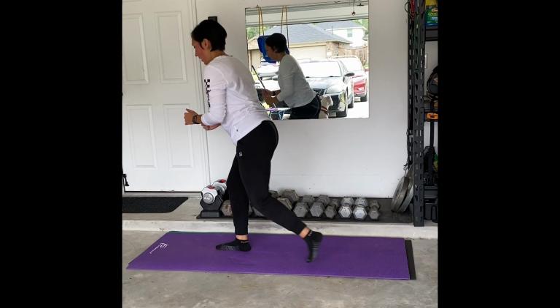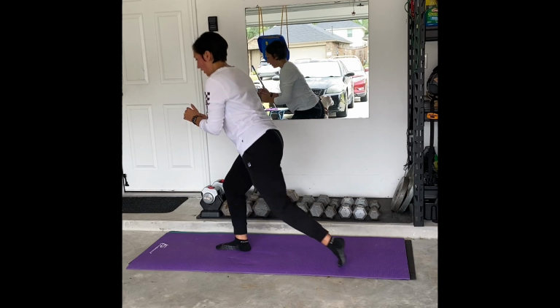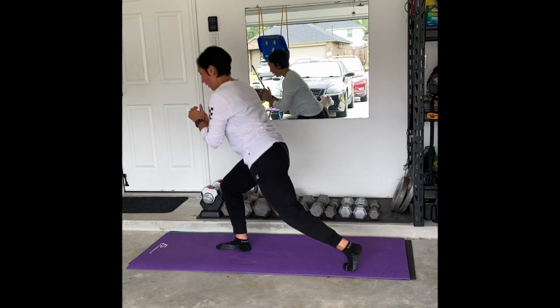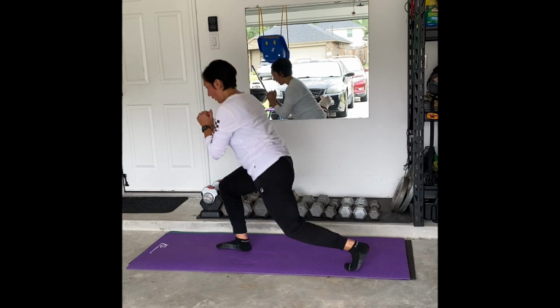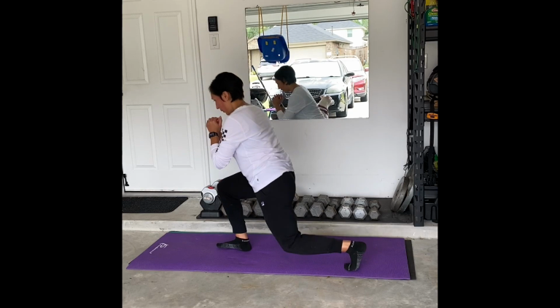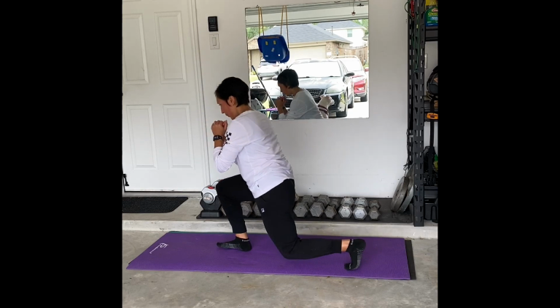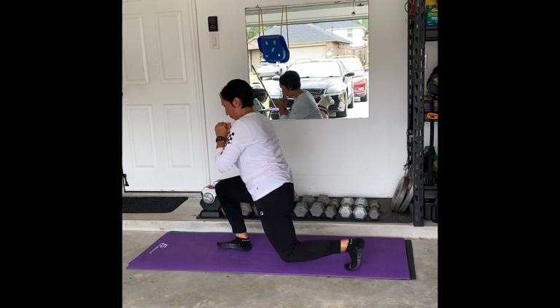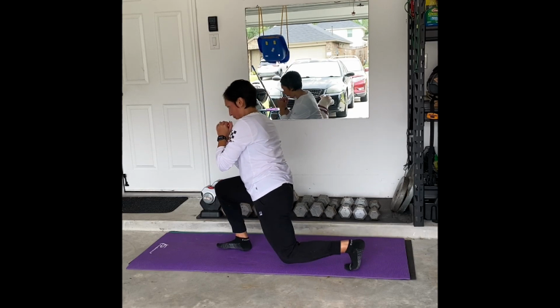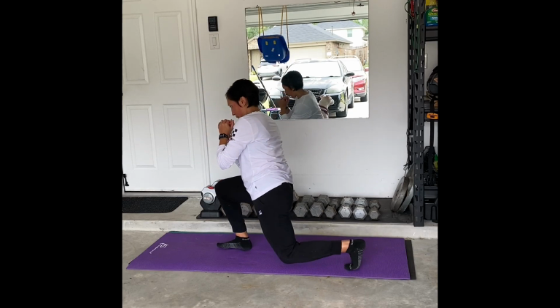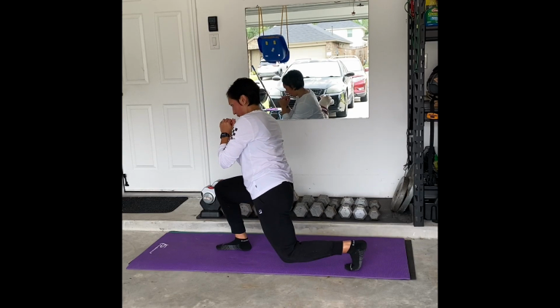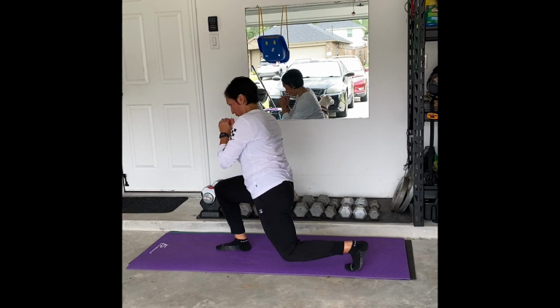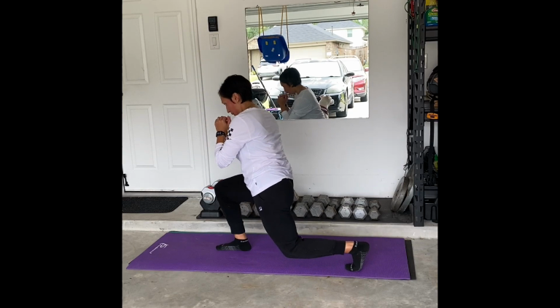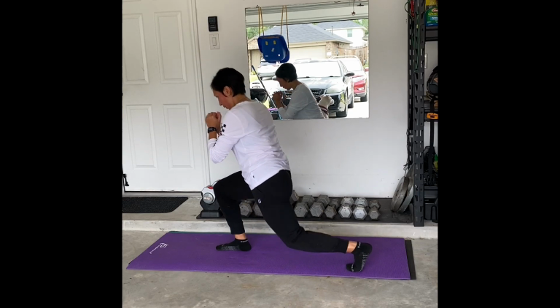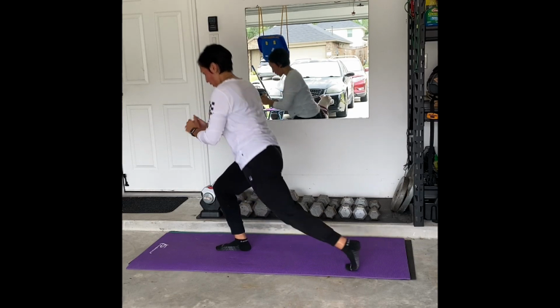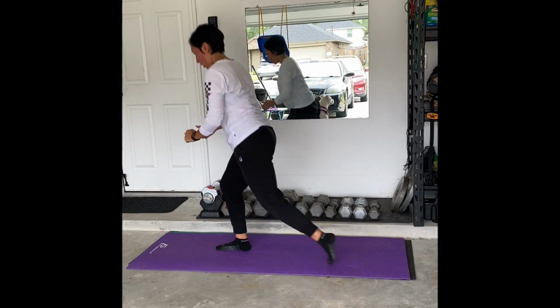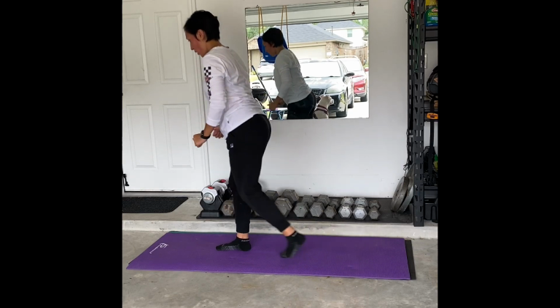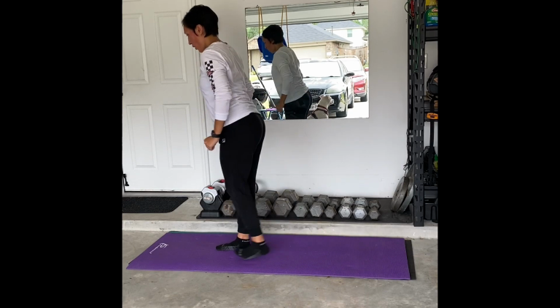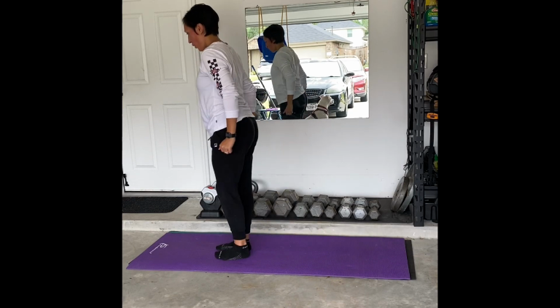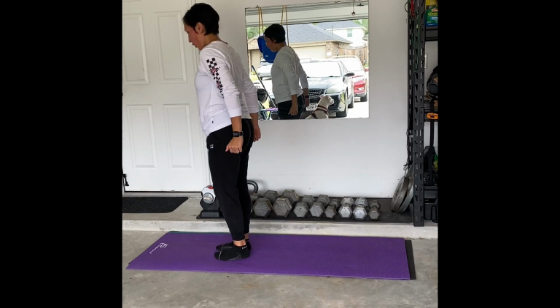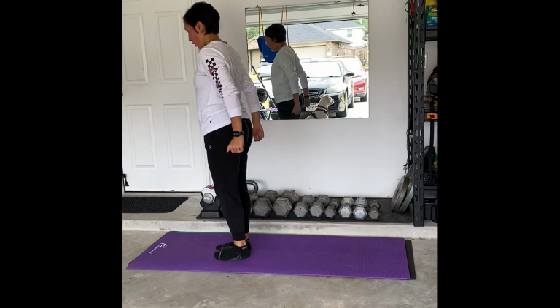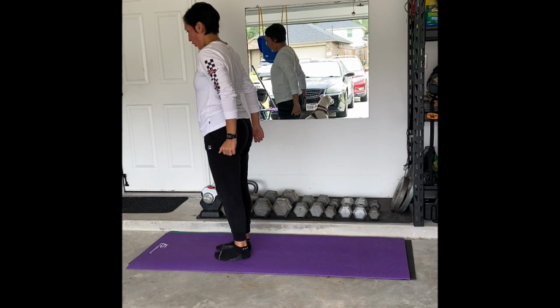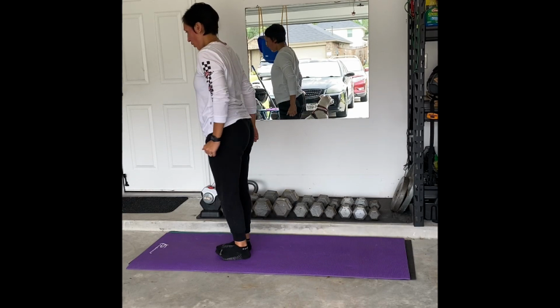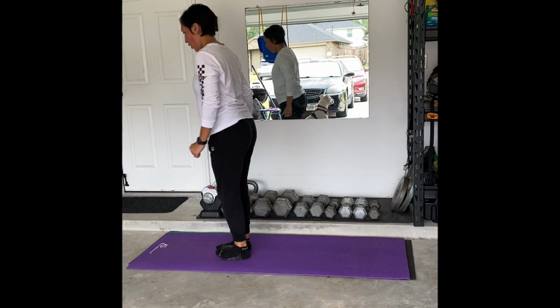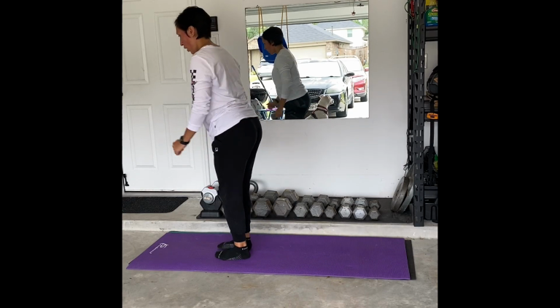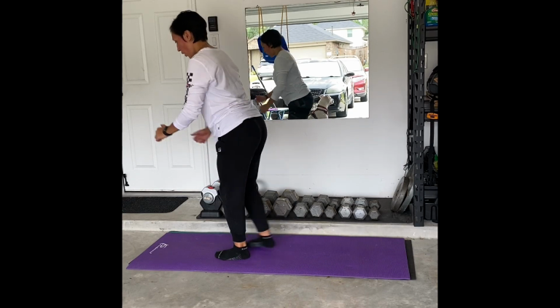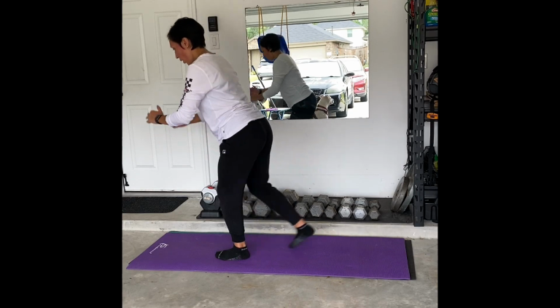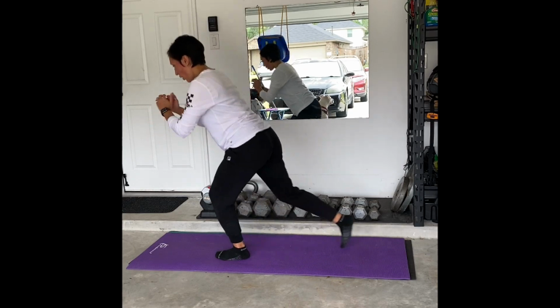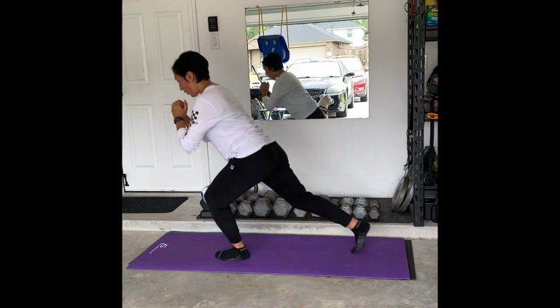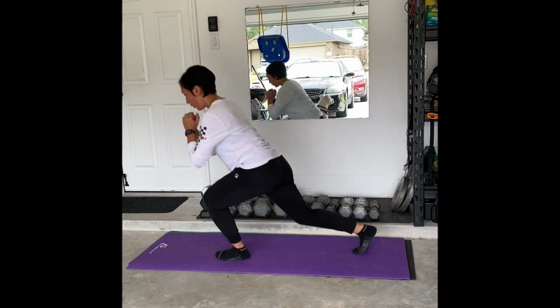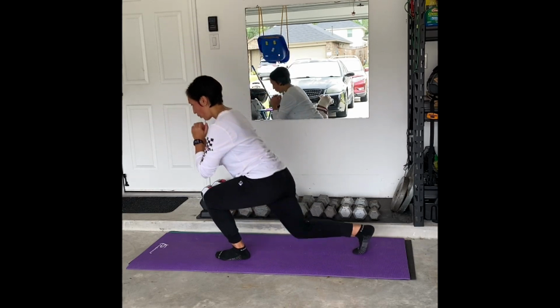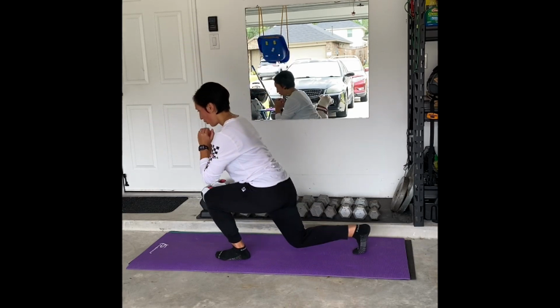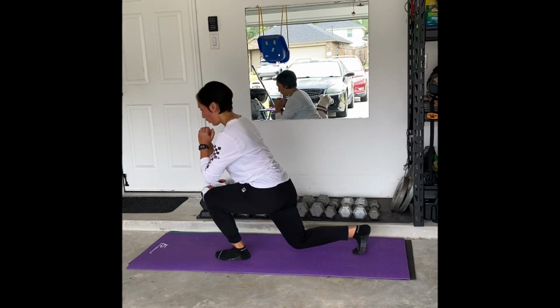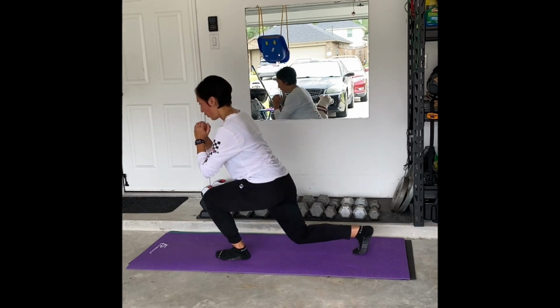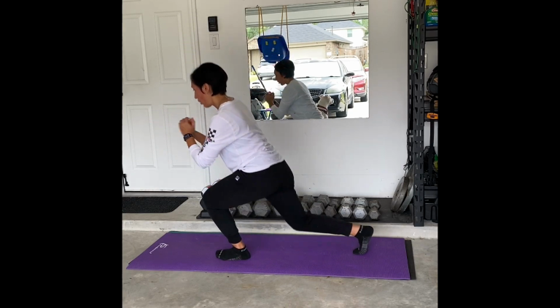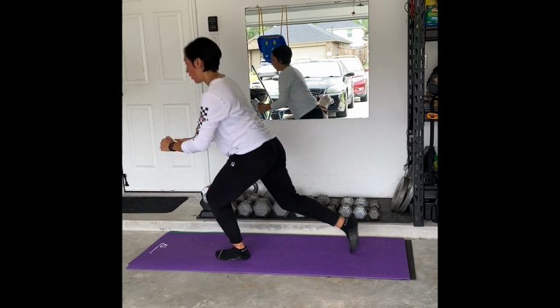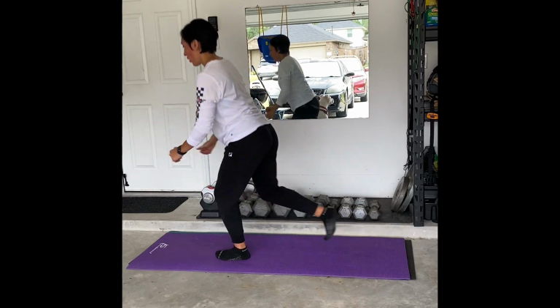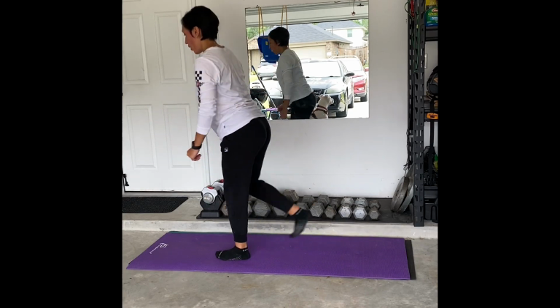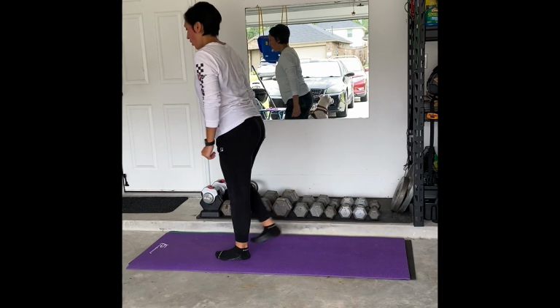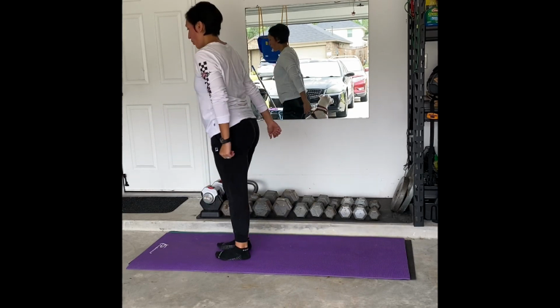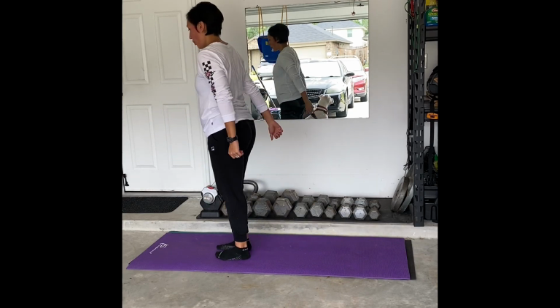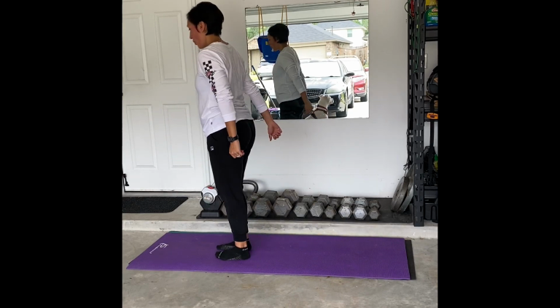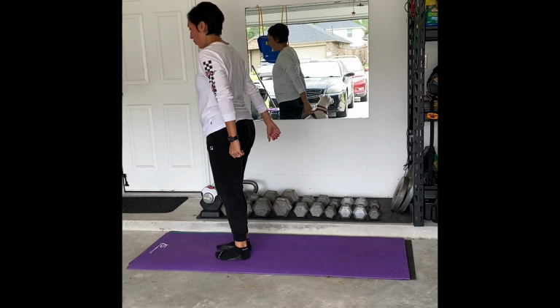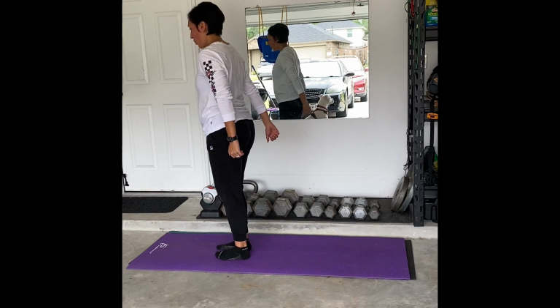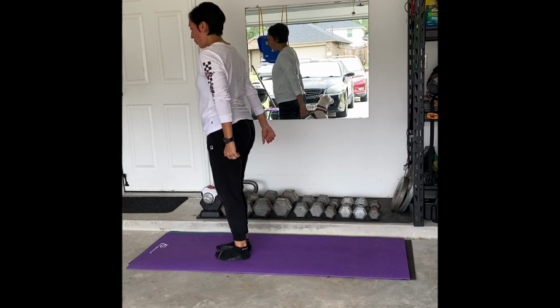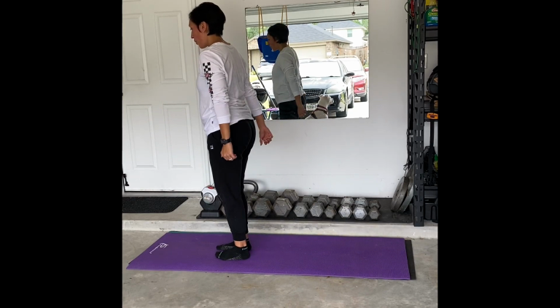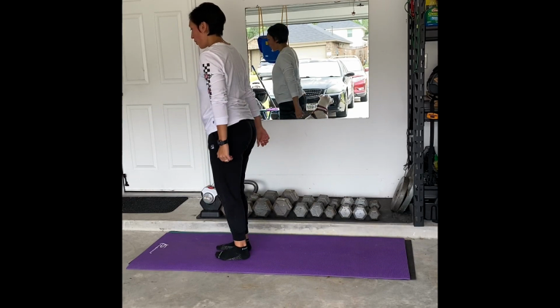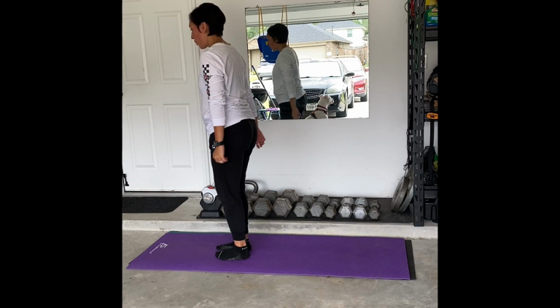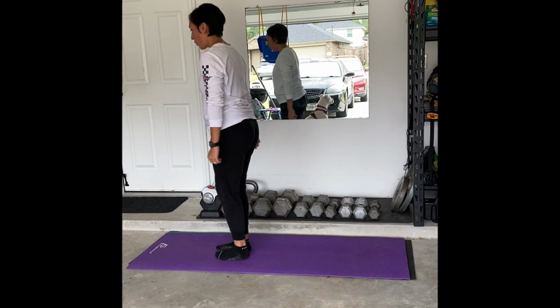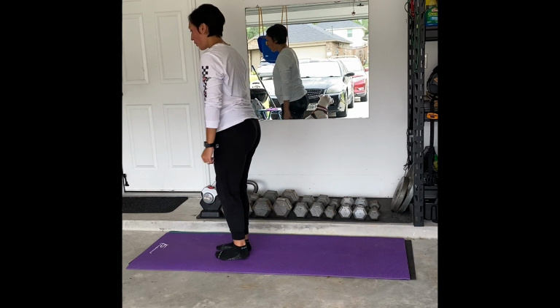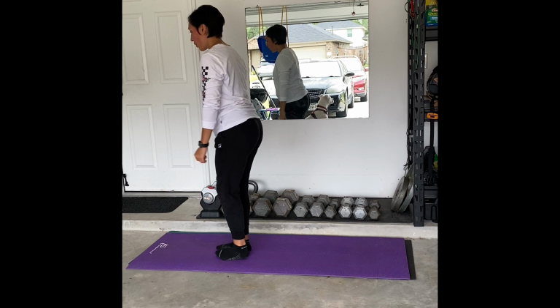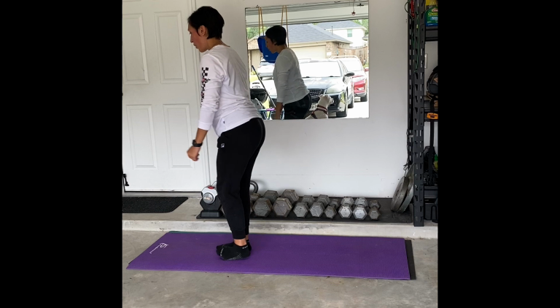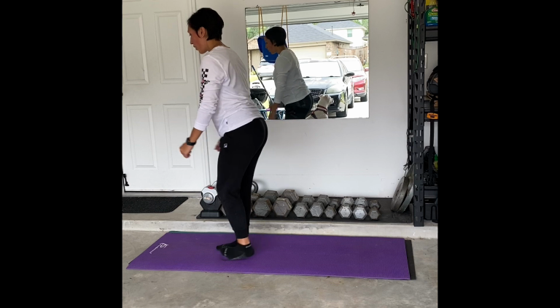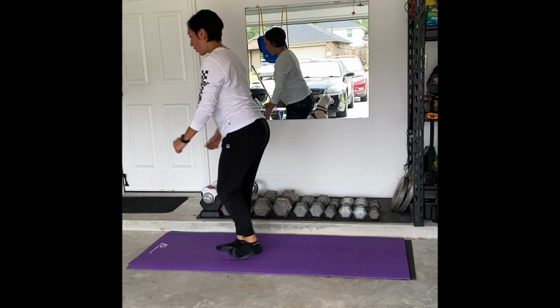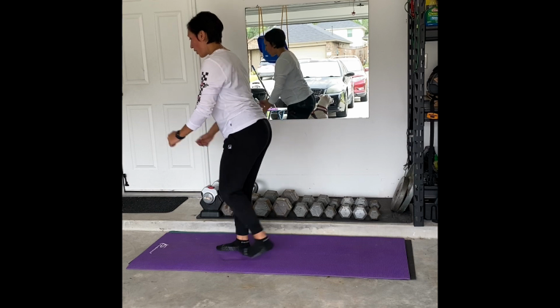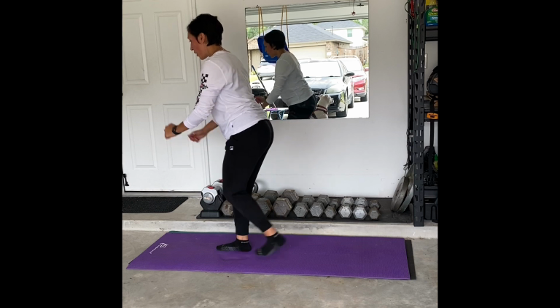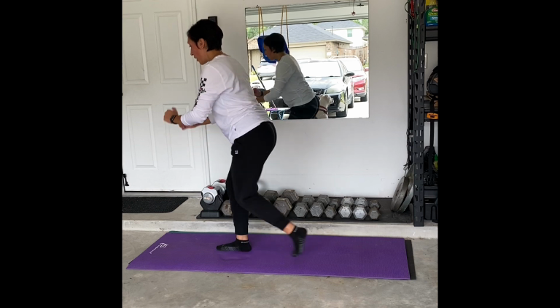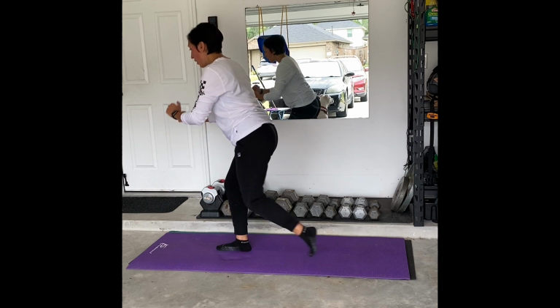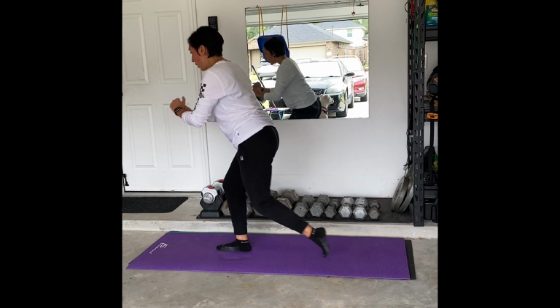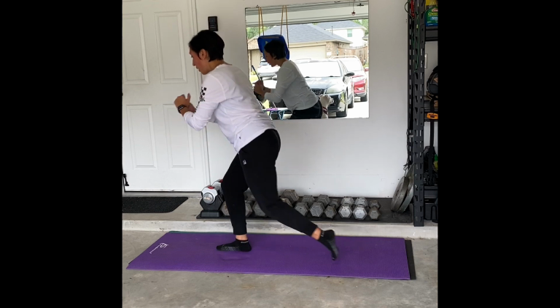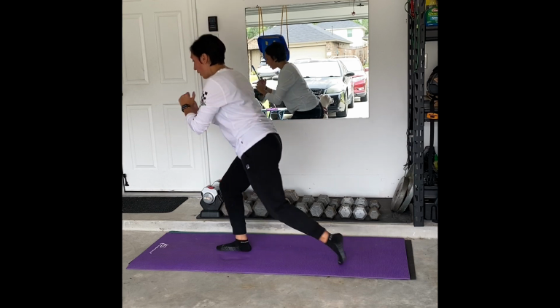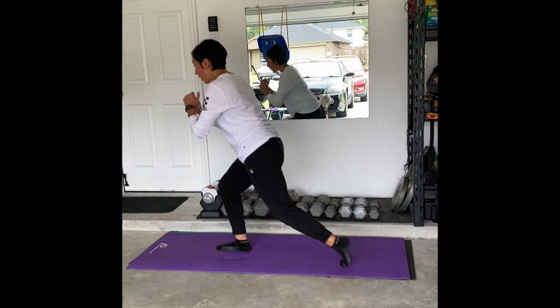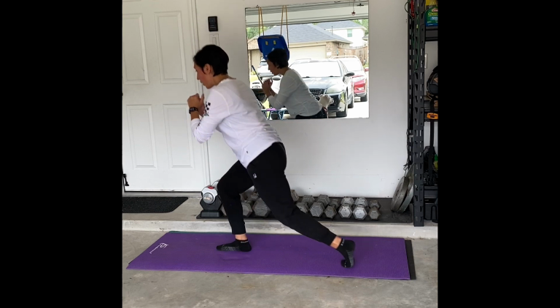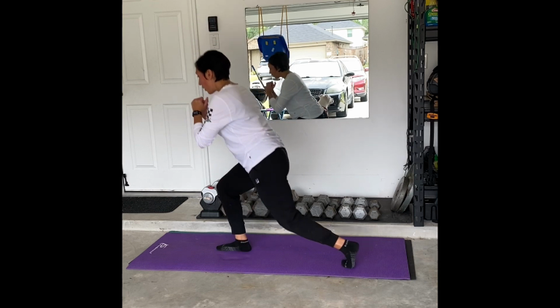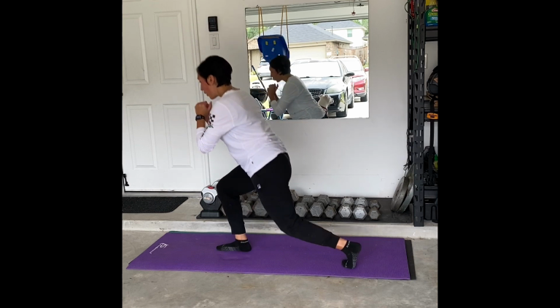This is a reverse lunge. Here, what you're going to do is take a step back. You want to make sure that your knee doesn't go over your toe by a lot.